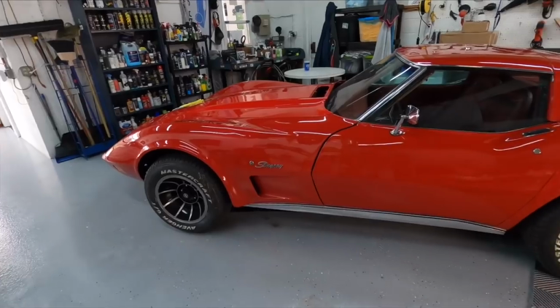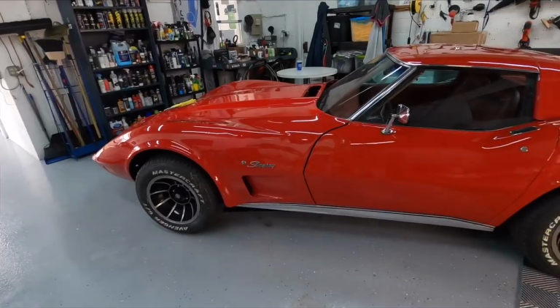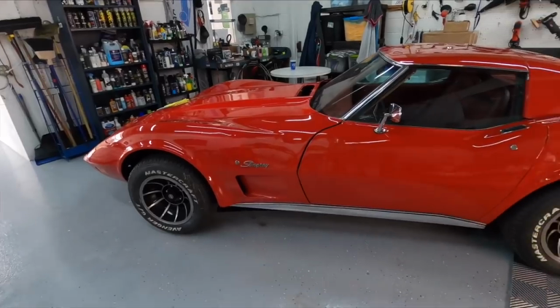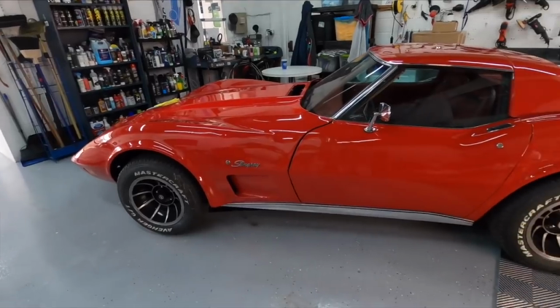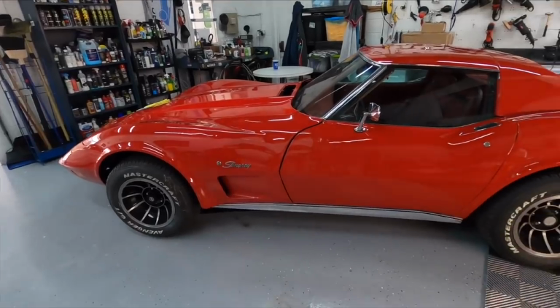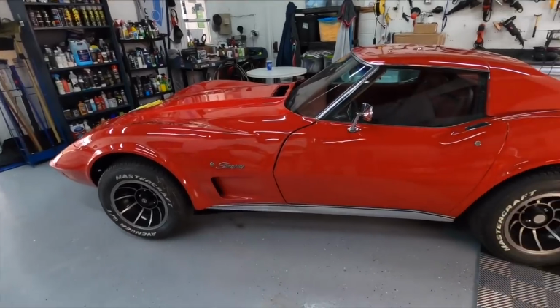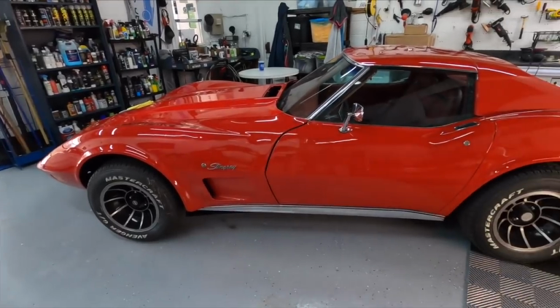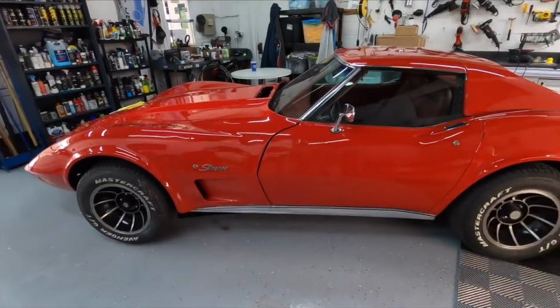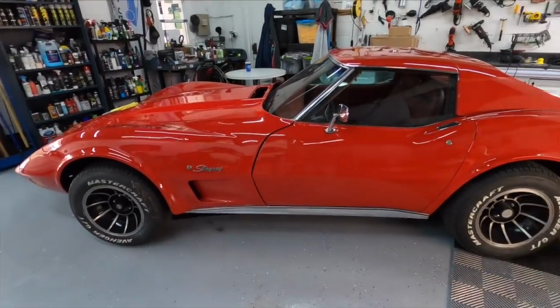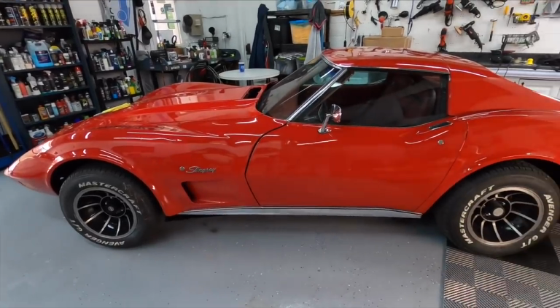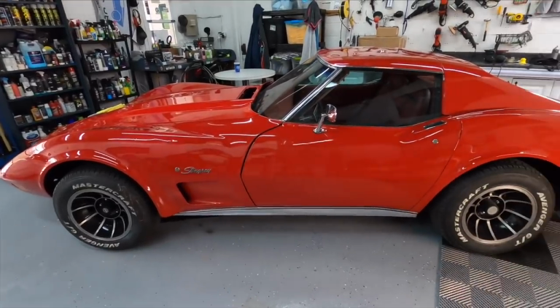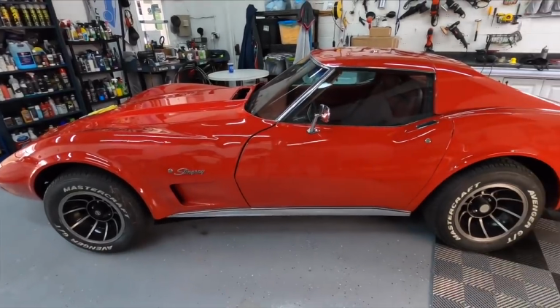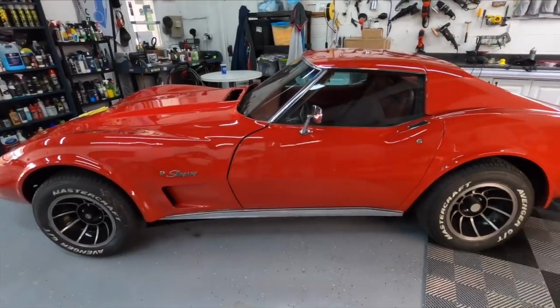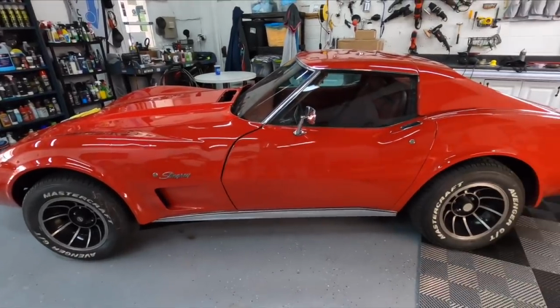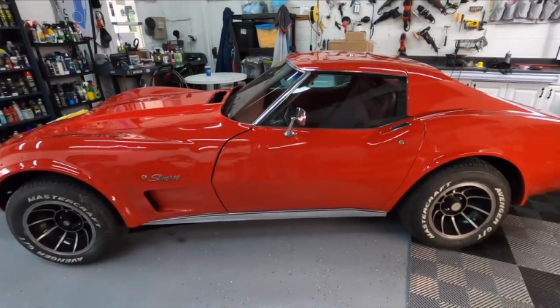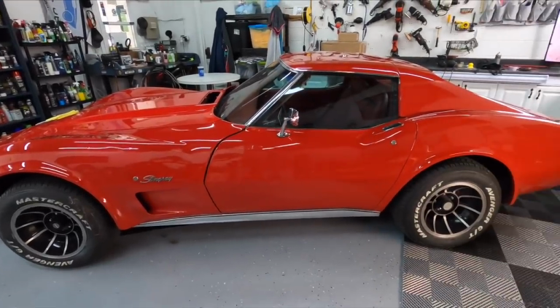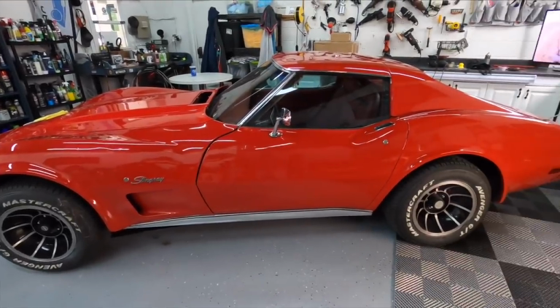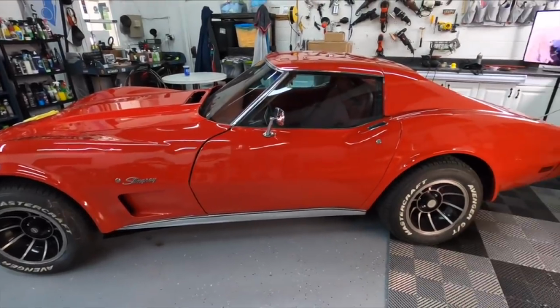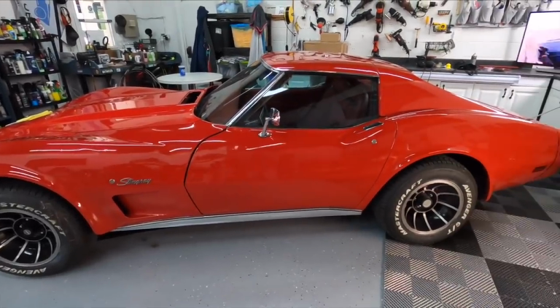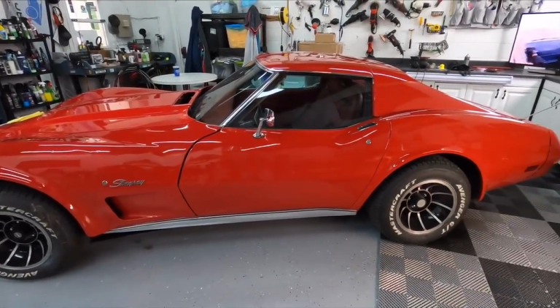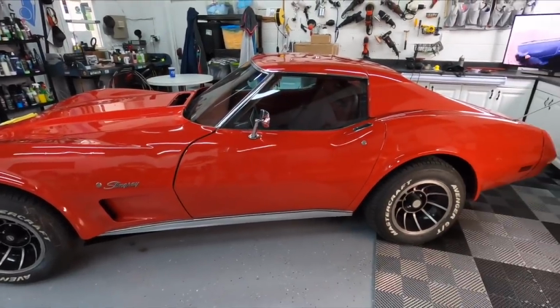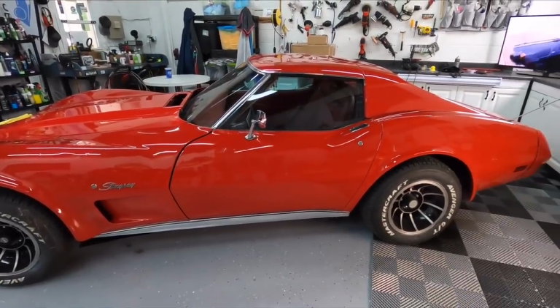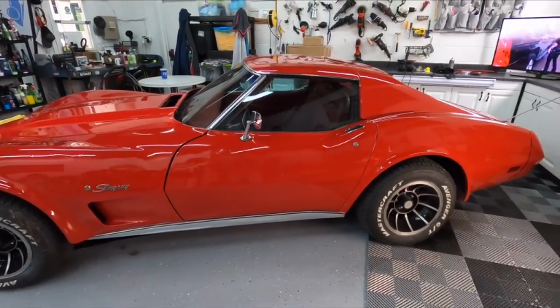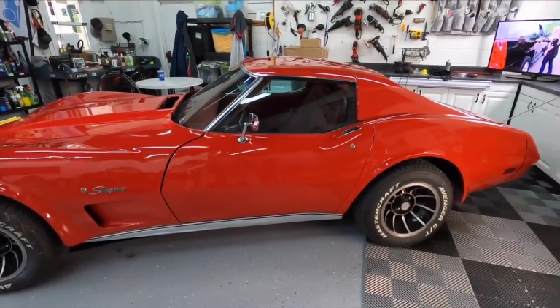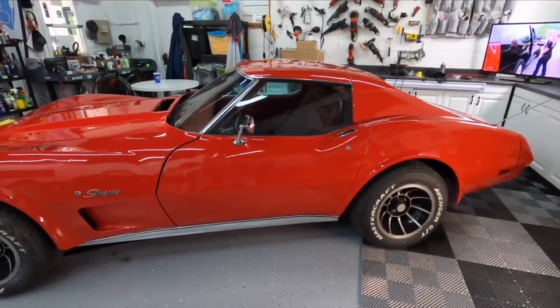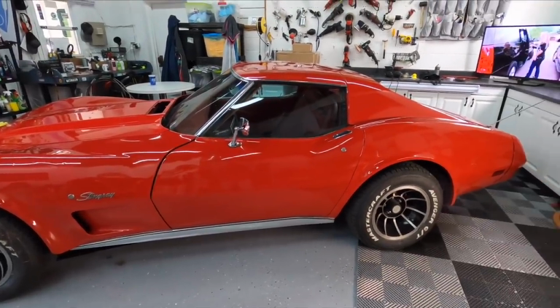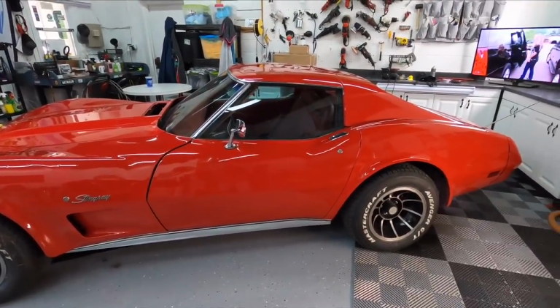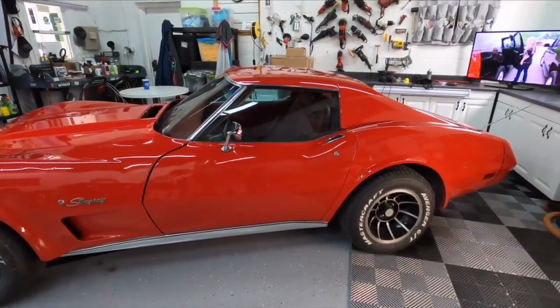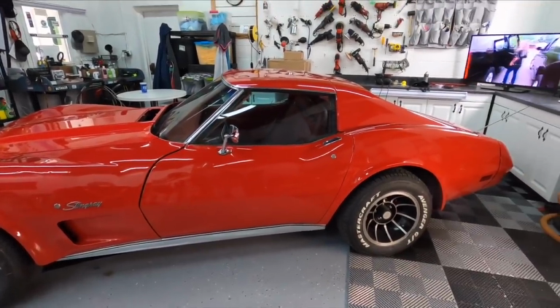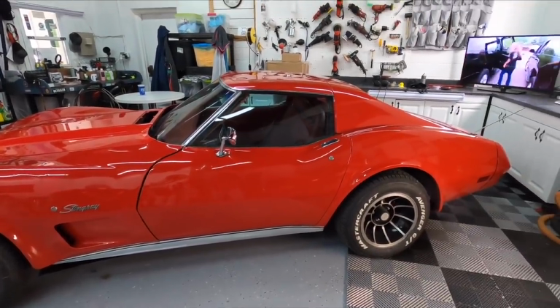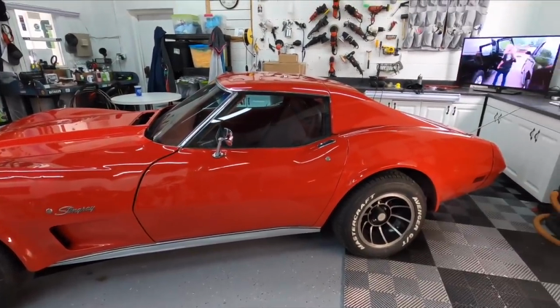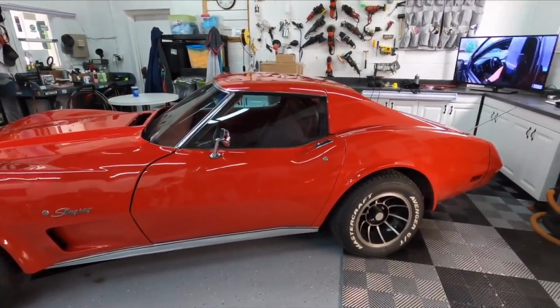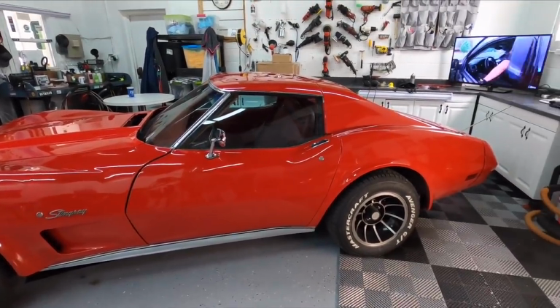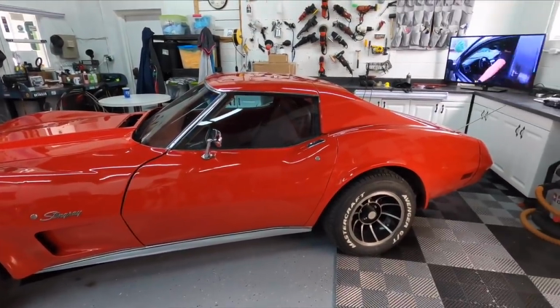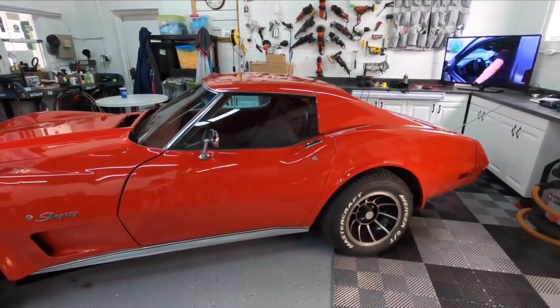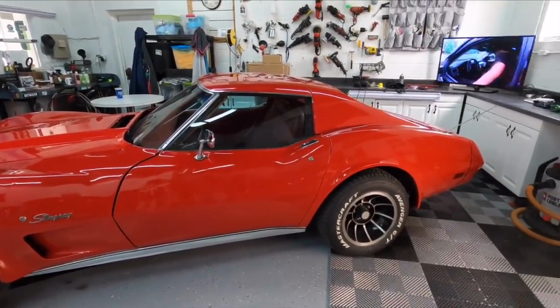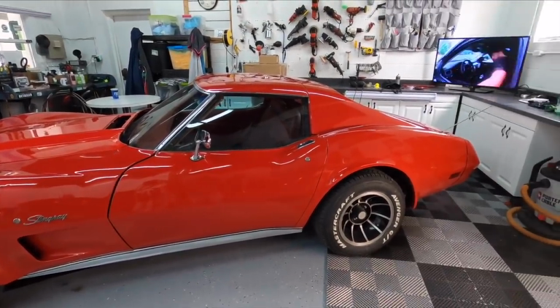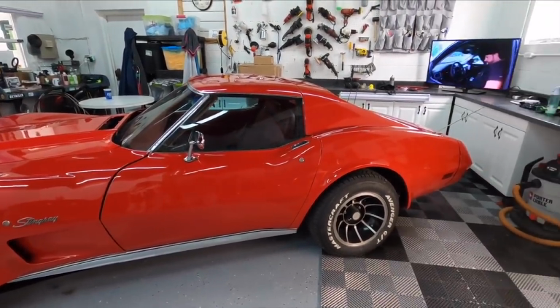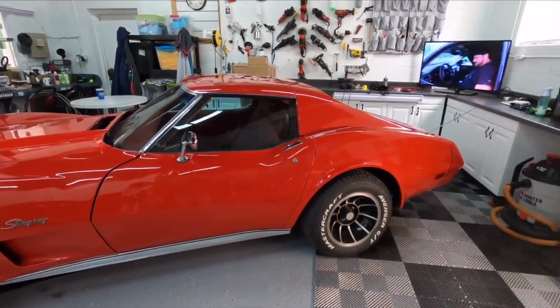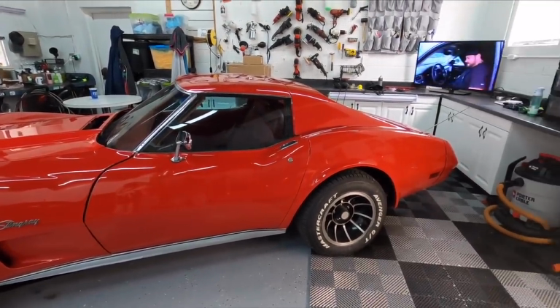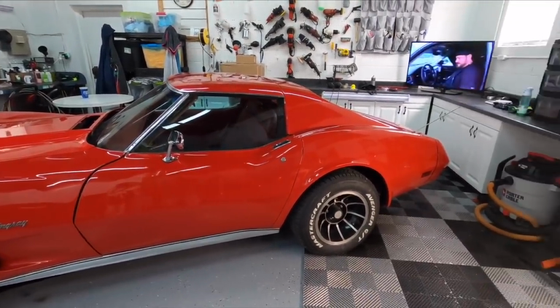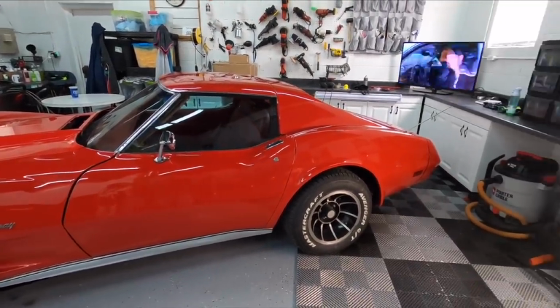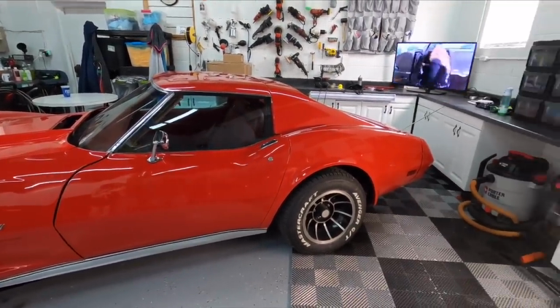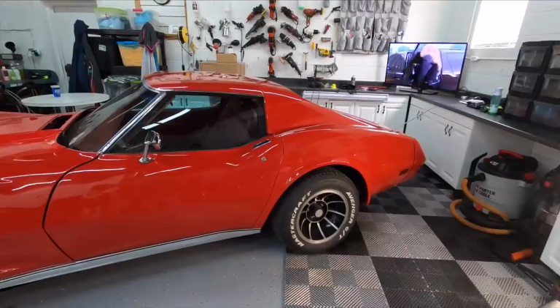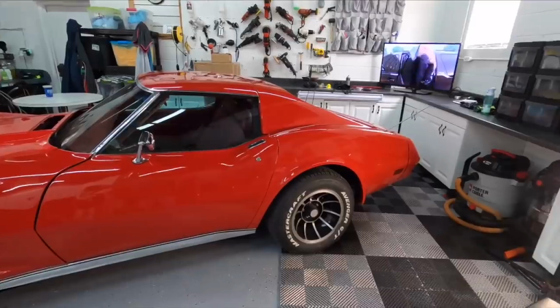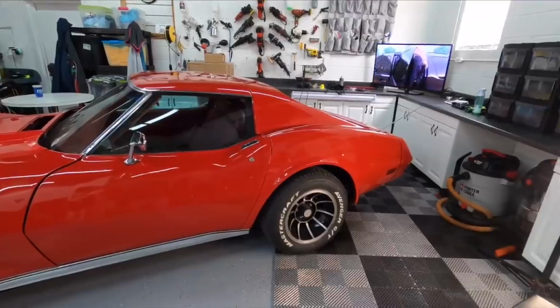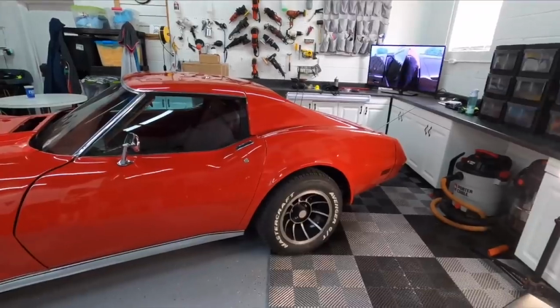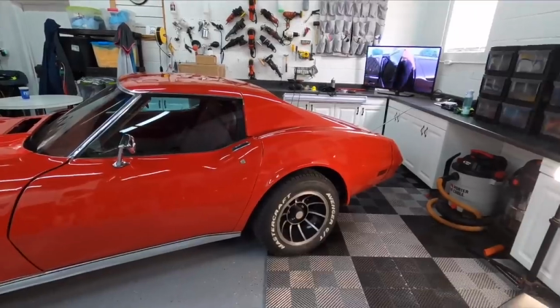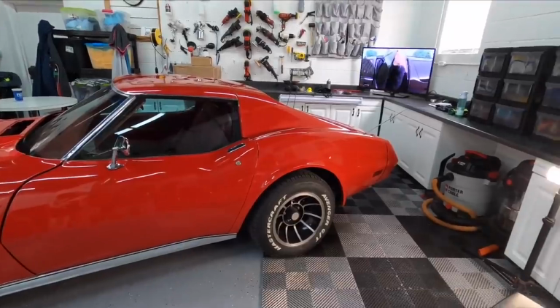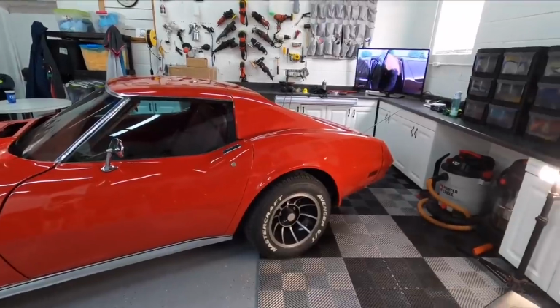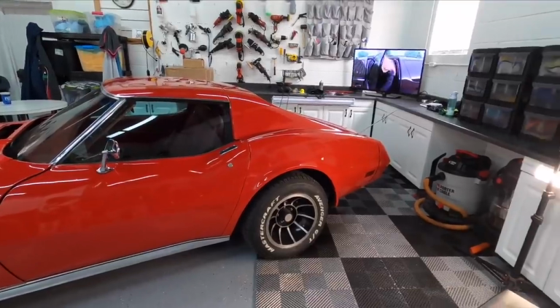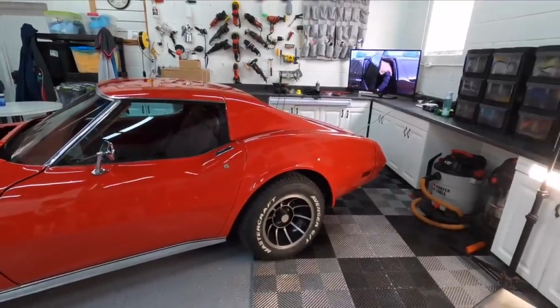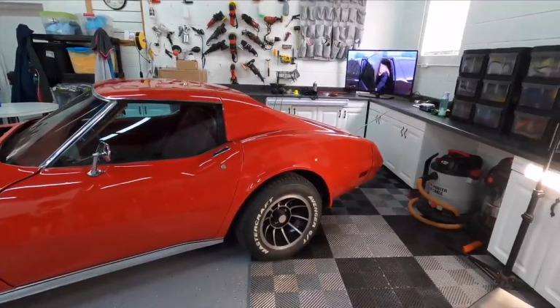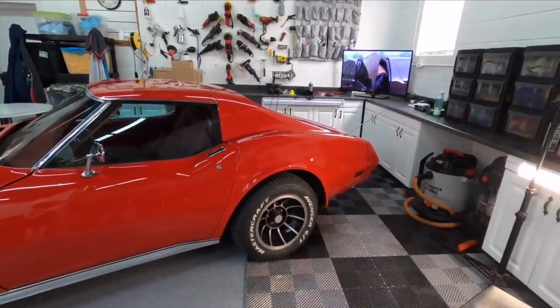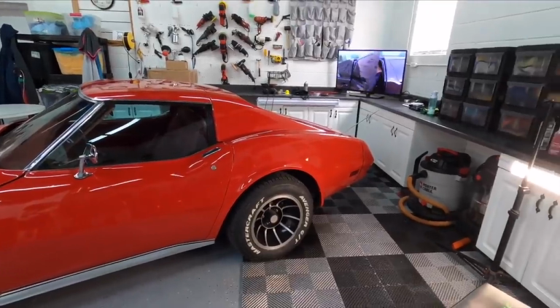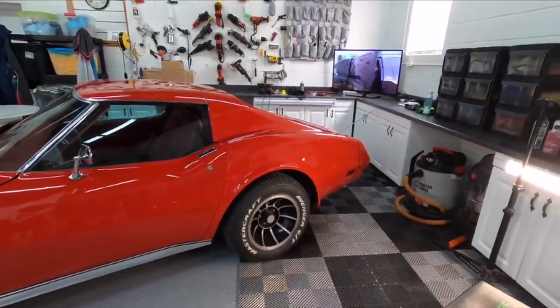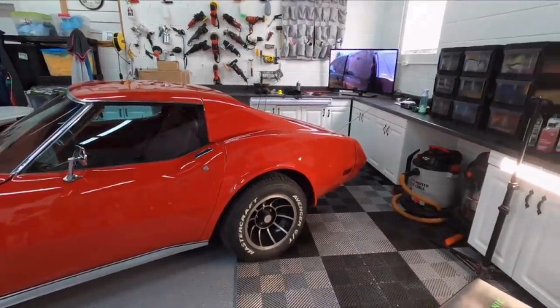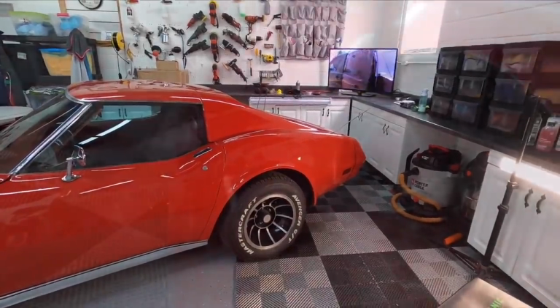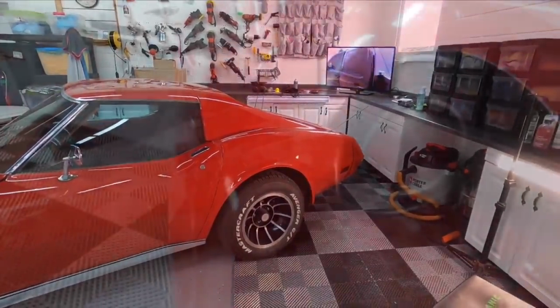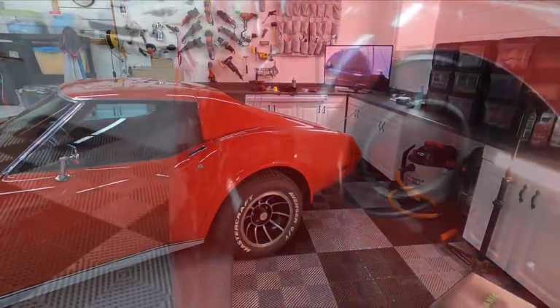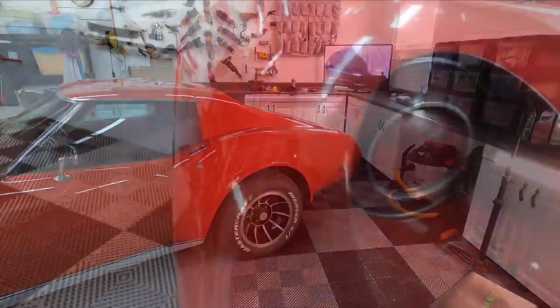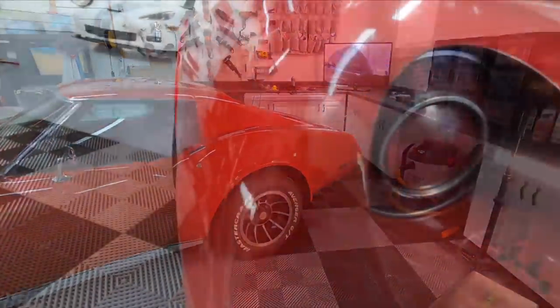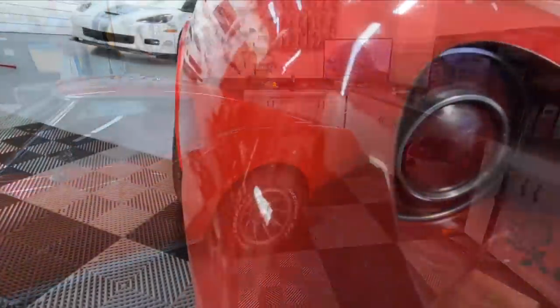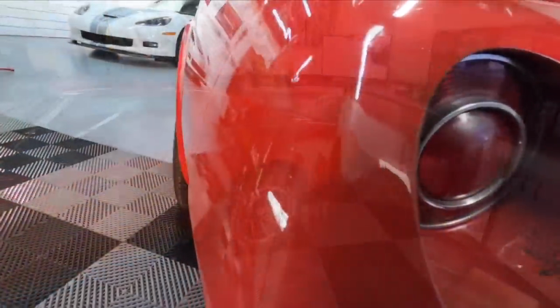As the rest of the panels were quite uneventful, that's exactly what I did. And this is the finished product before protection.